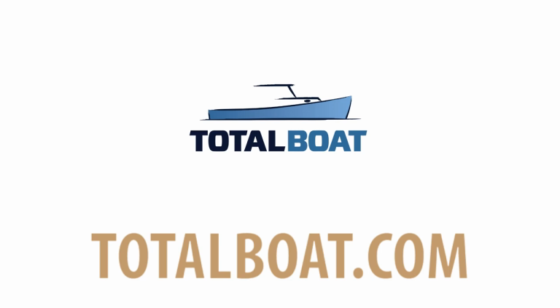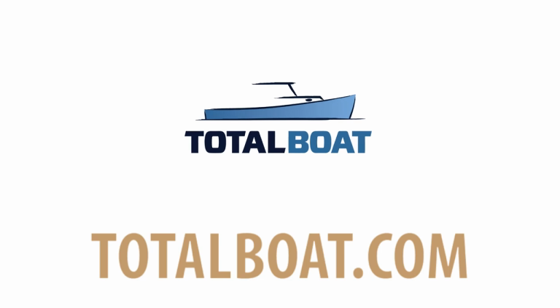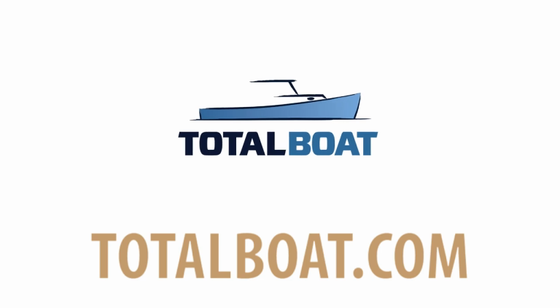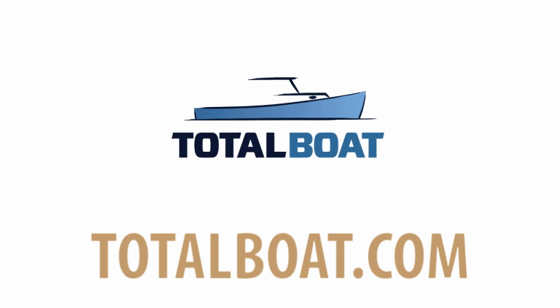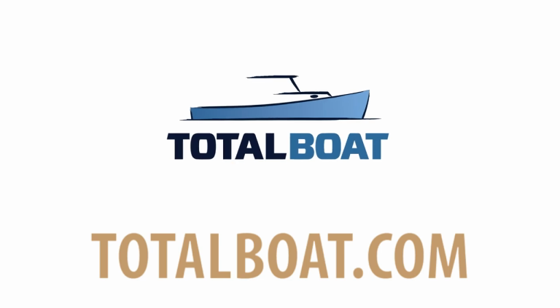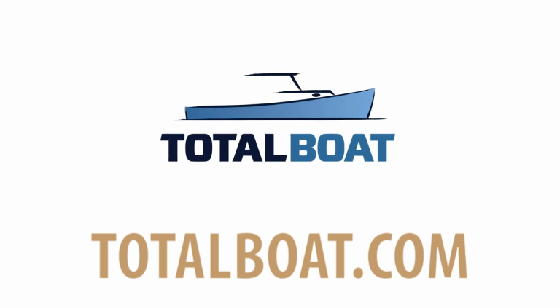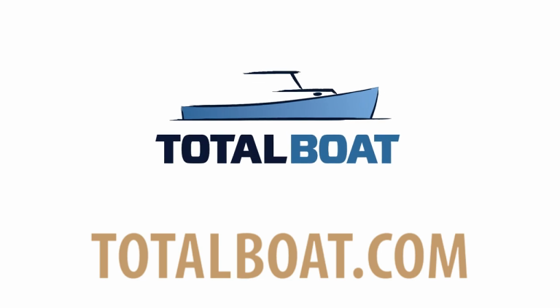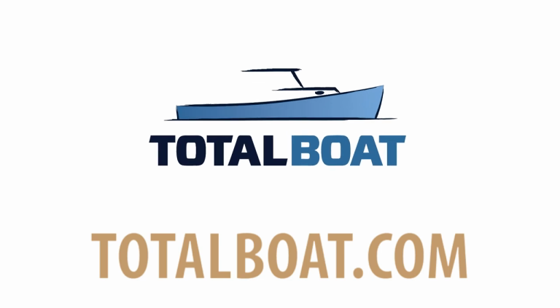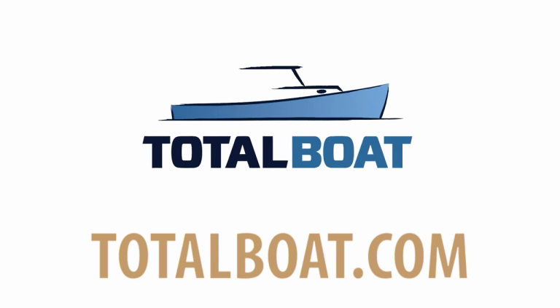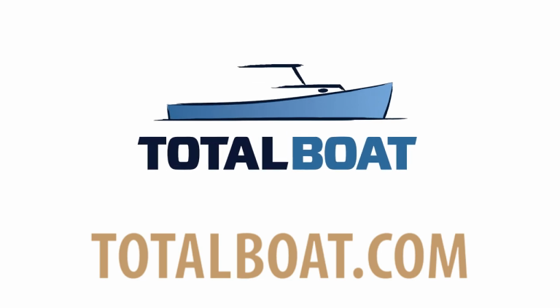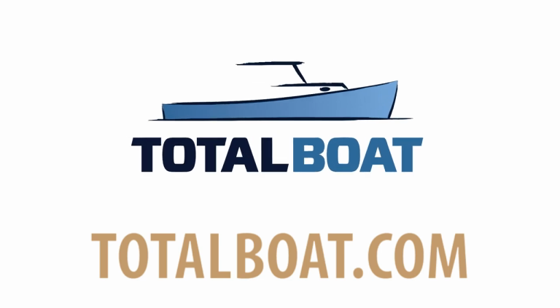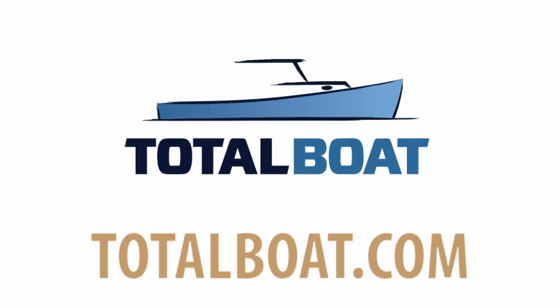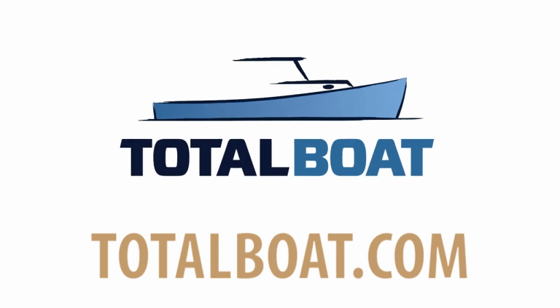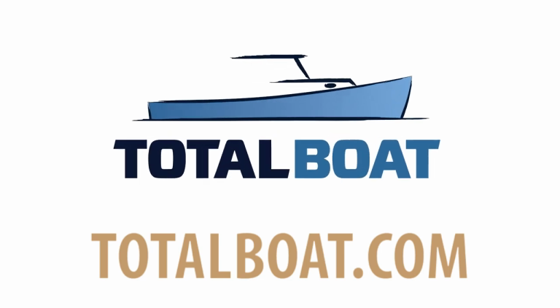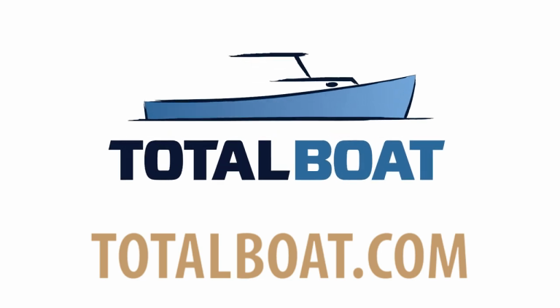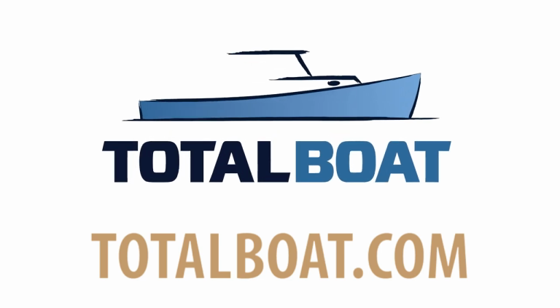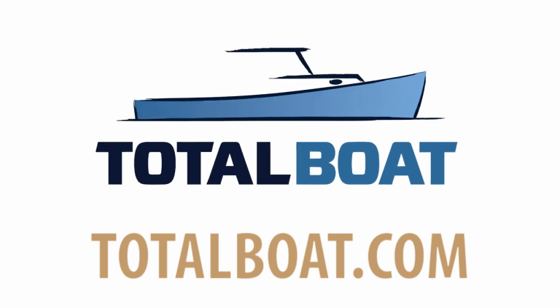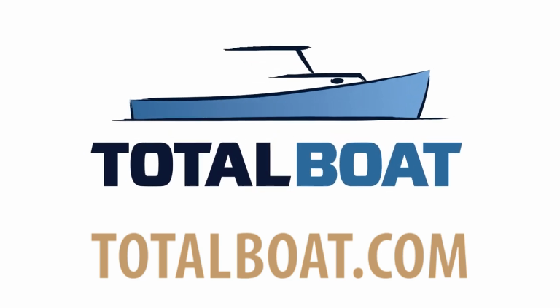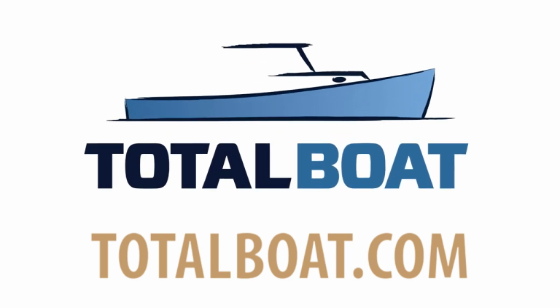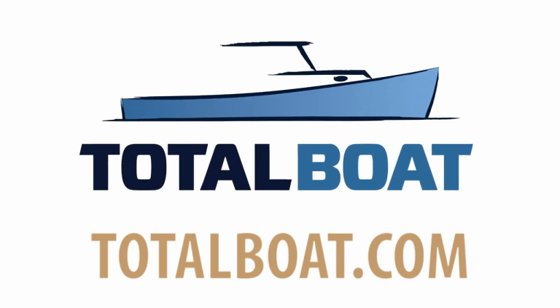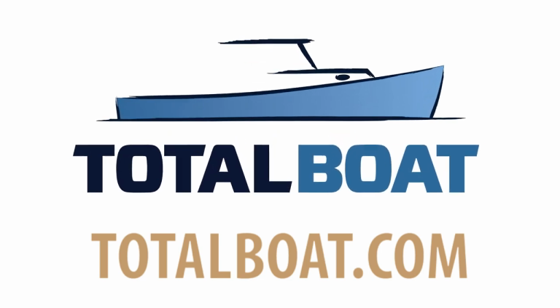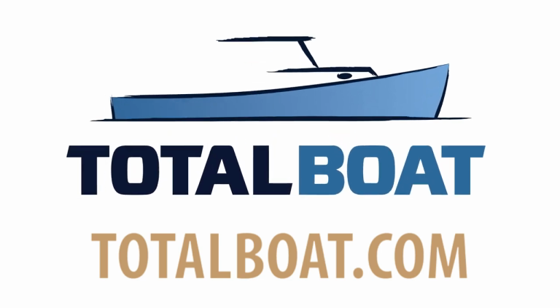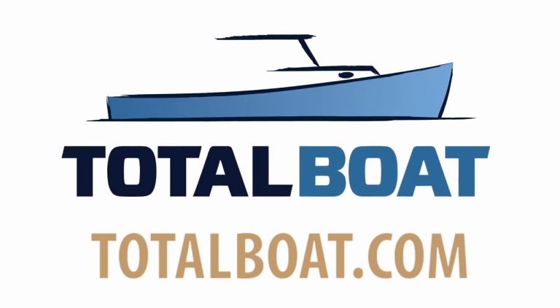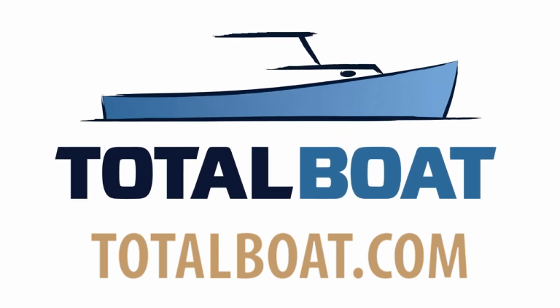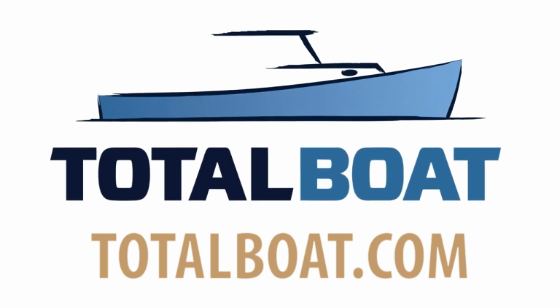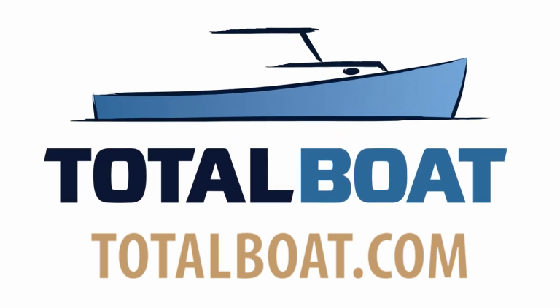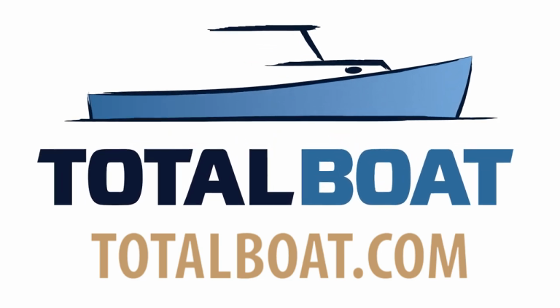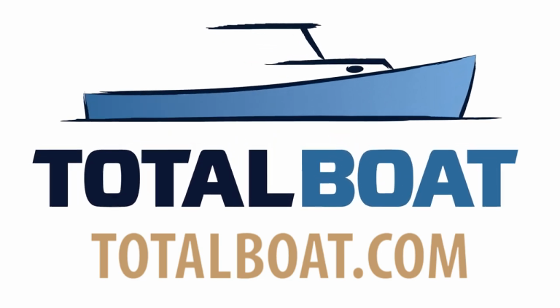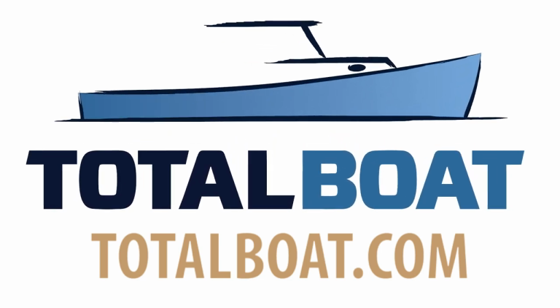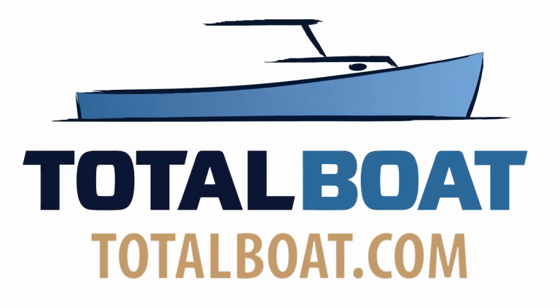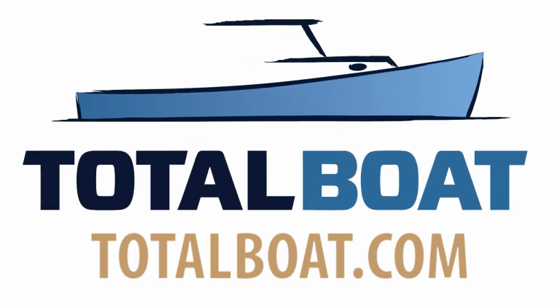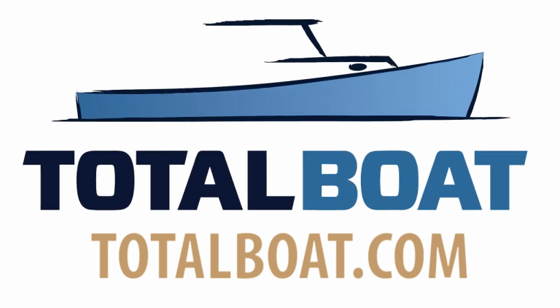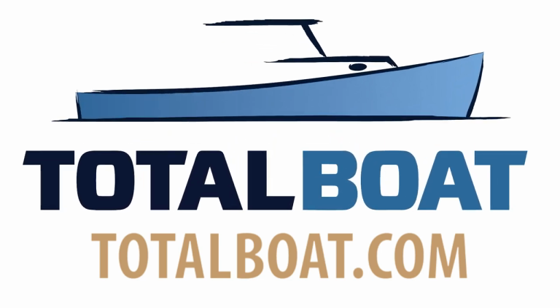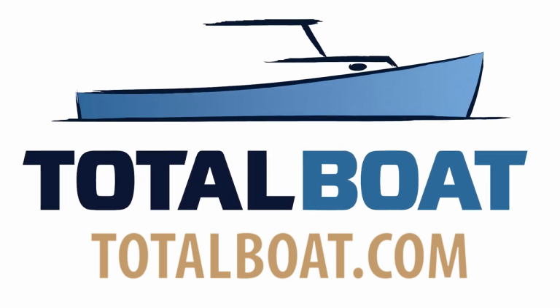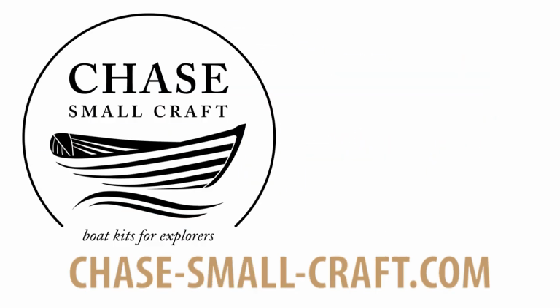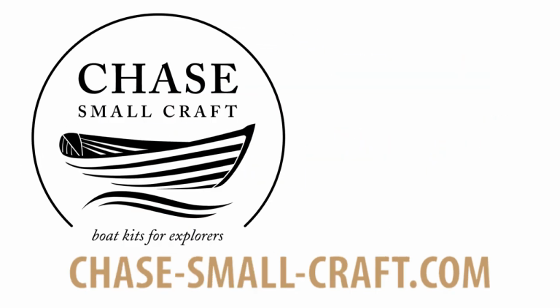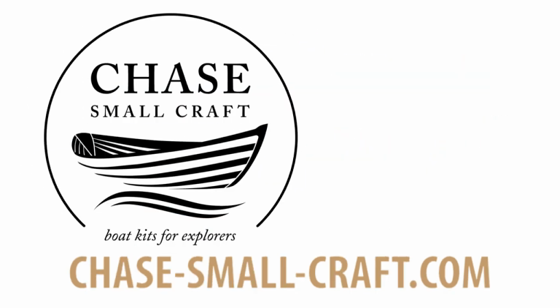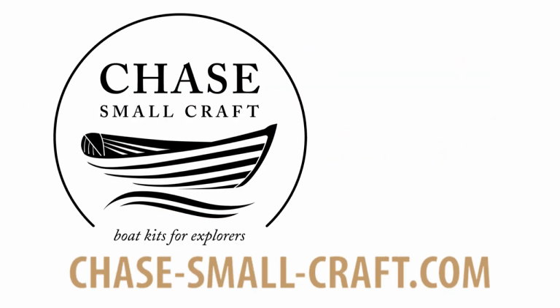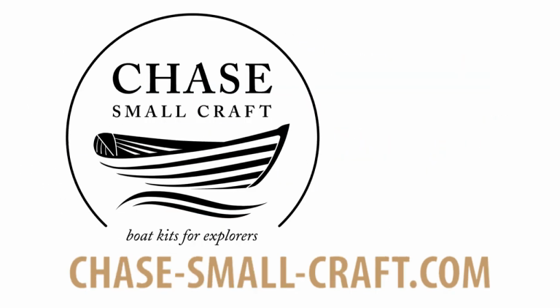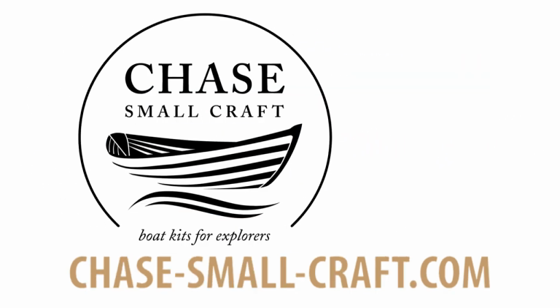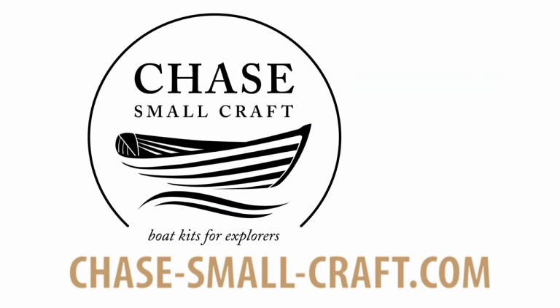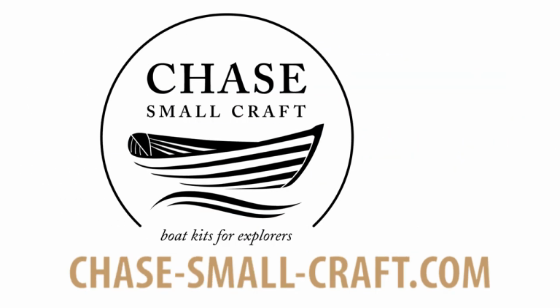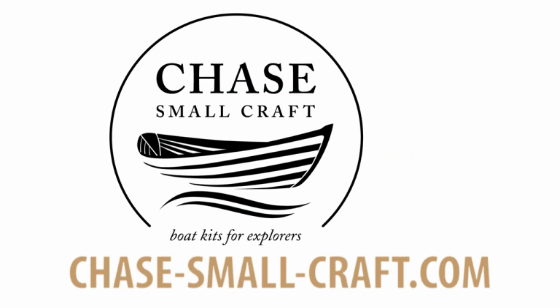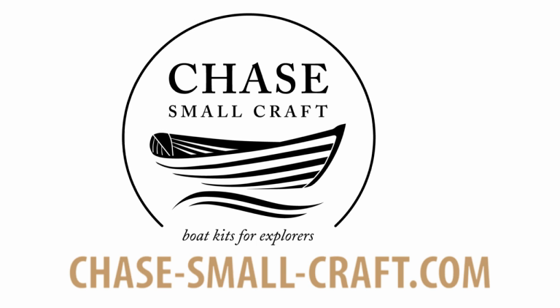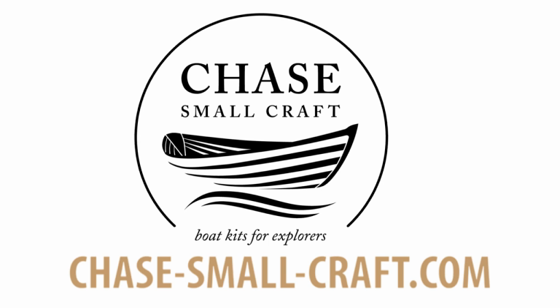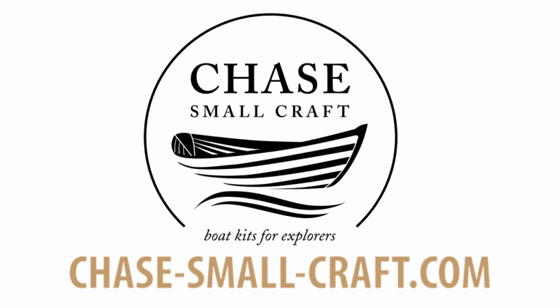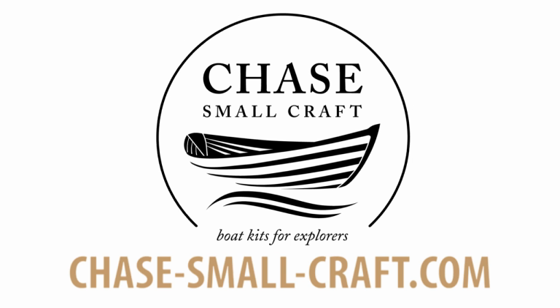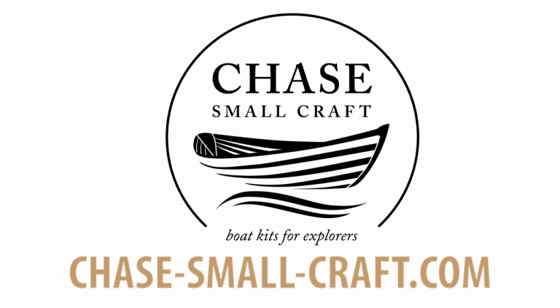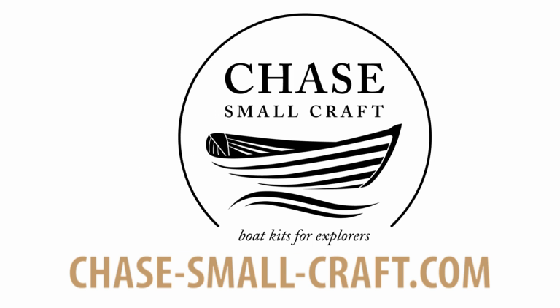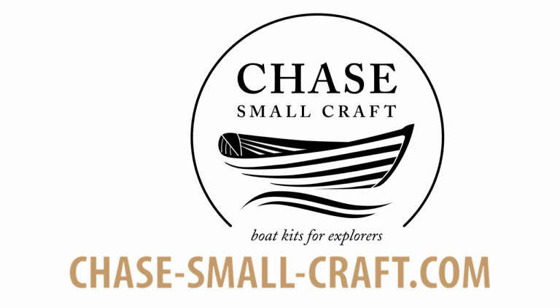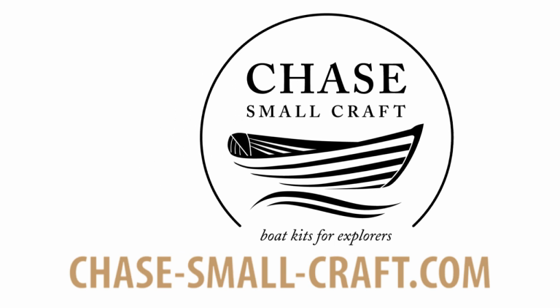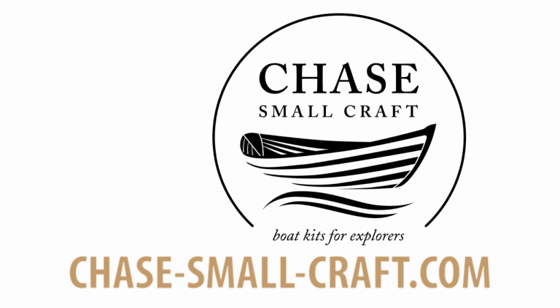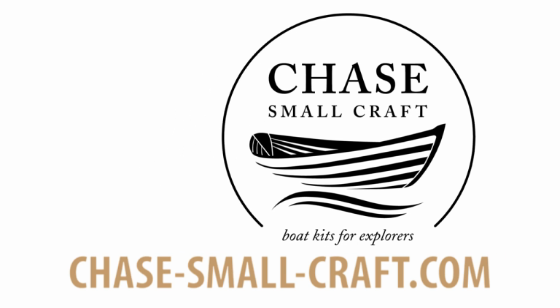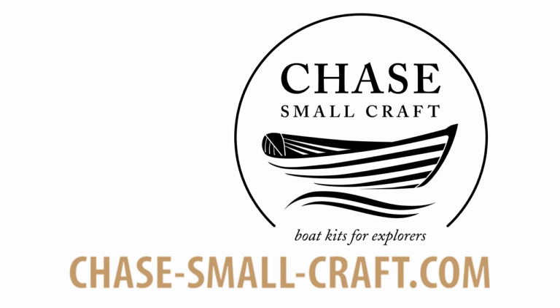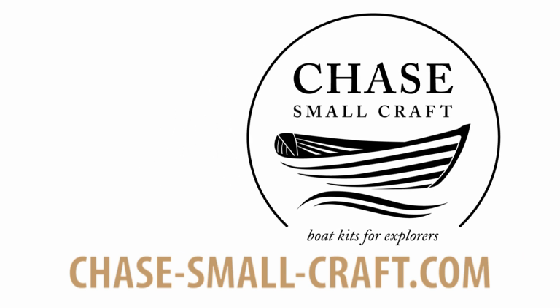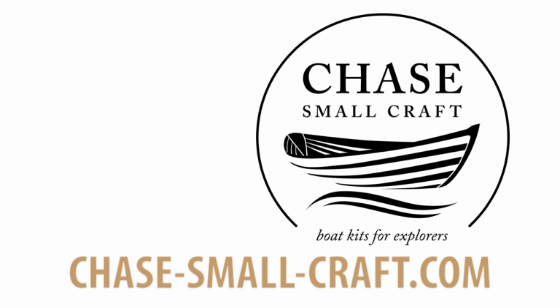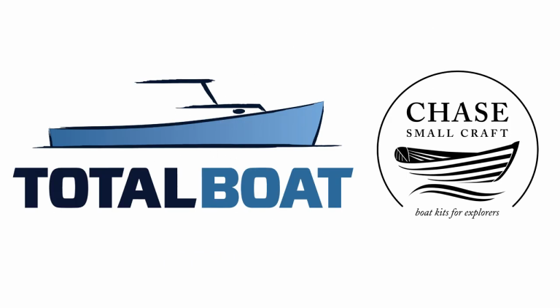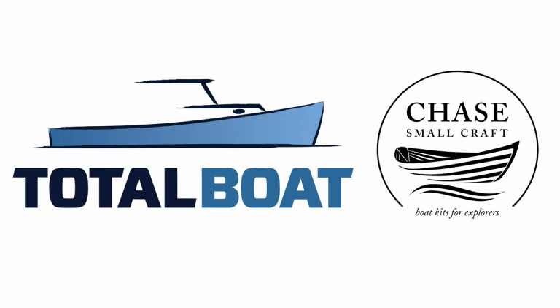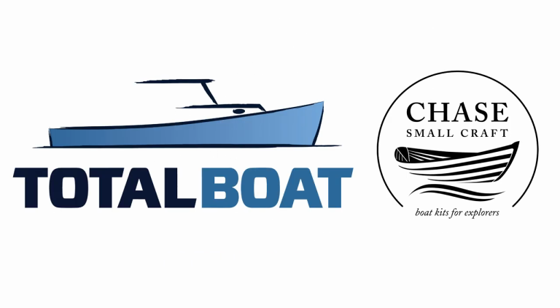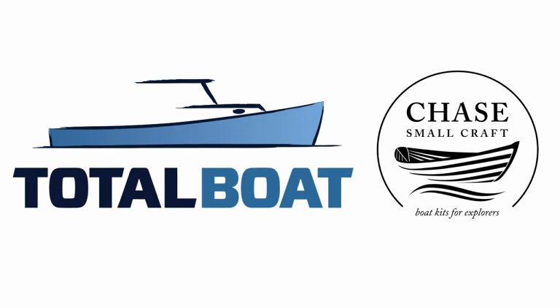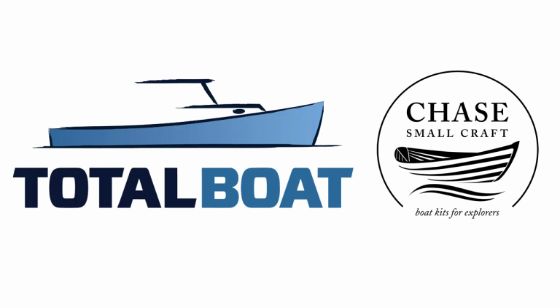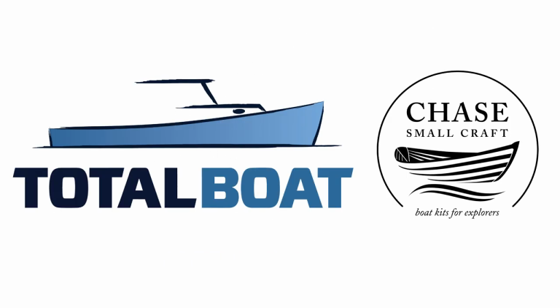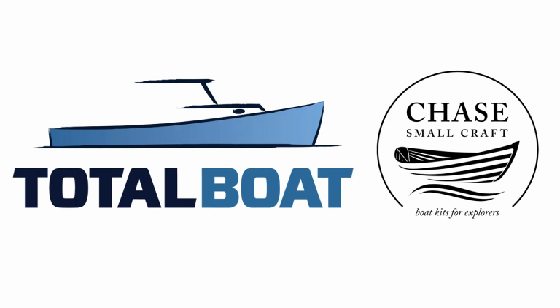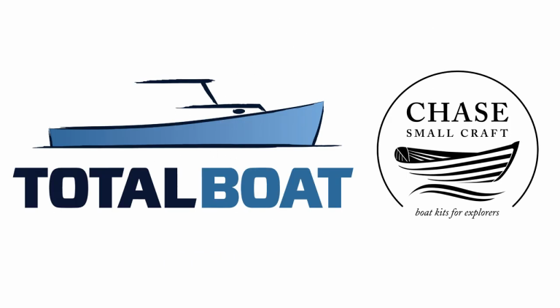Building a St. Lawrence Skiff is brought to you by the generosity of Total Boat and the help of Chase Small Craft. Check them out!